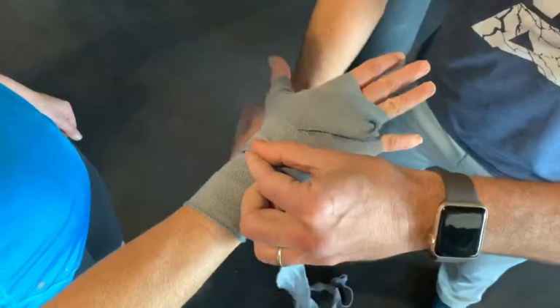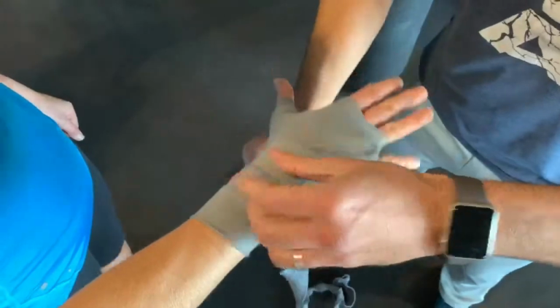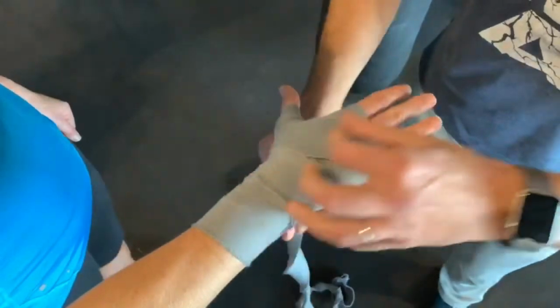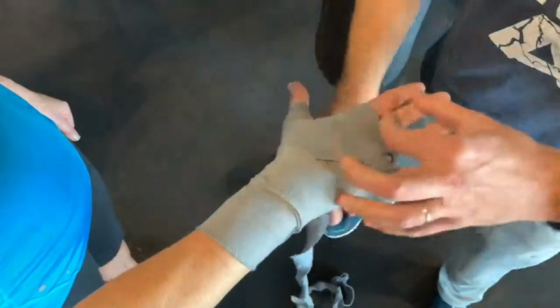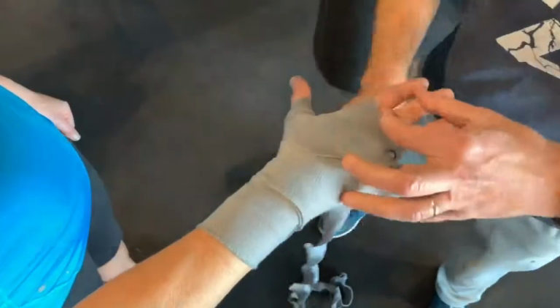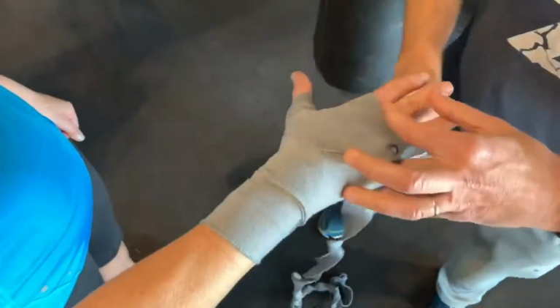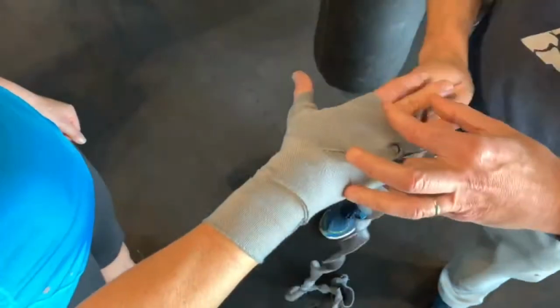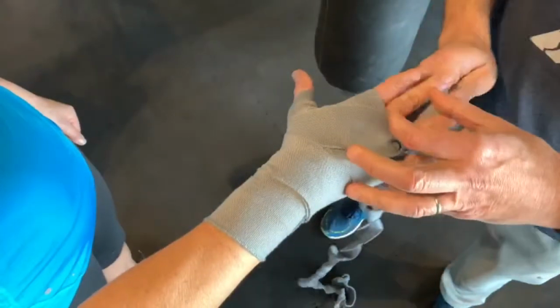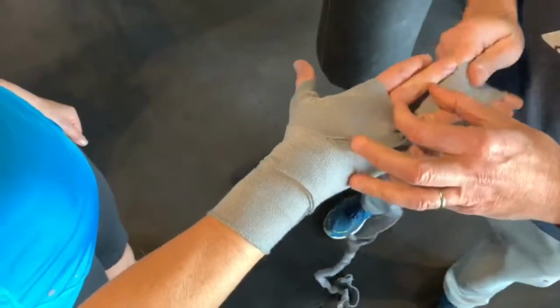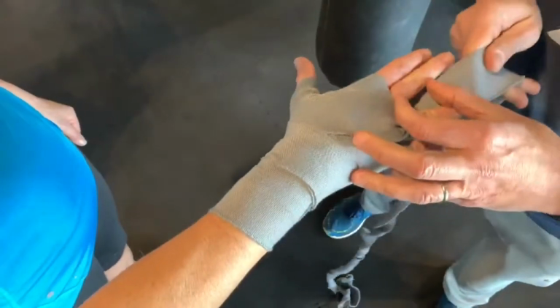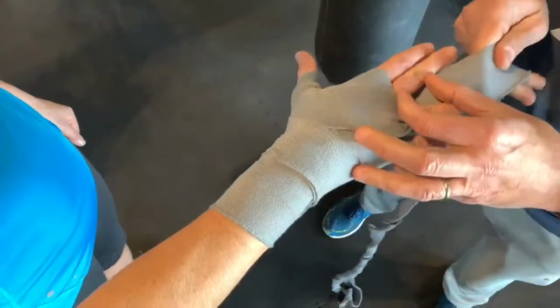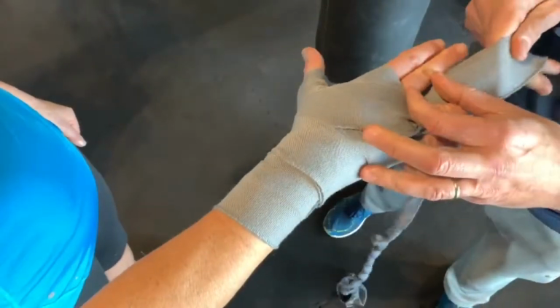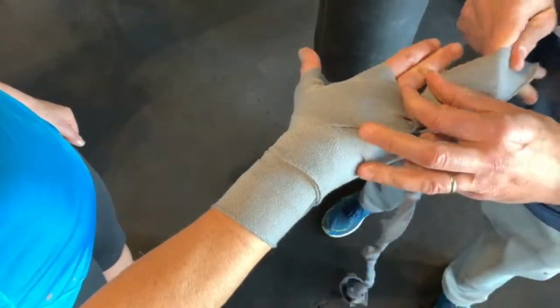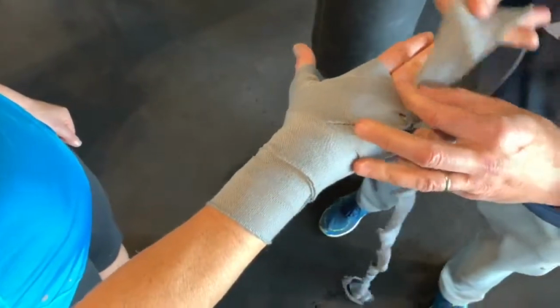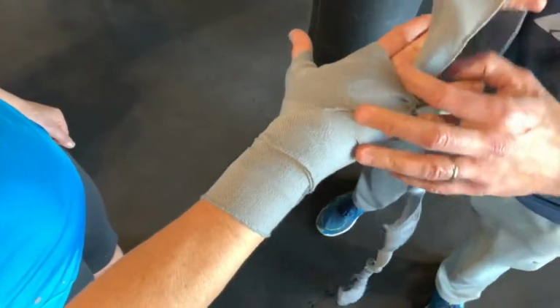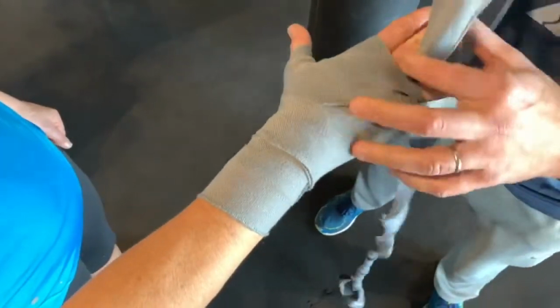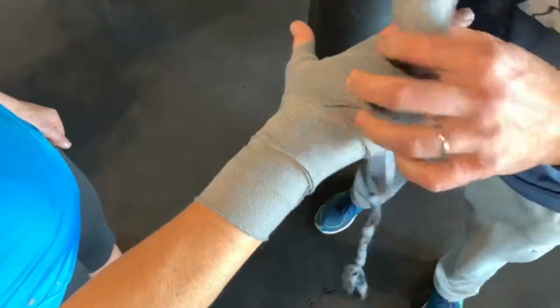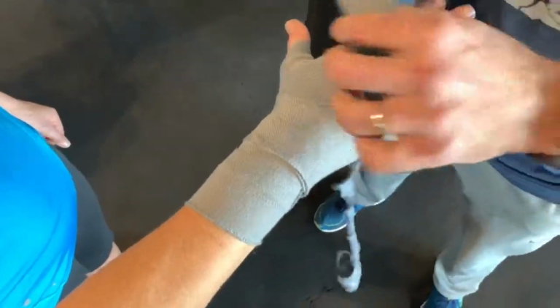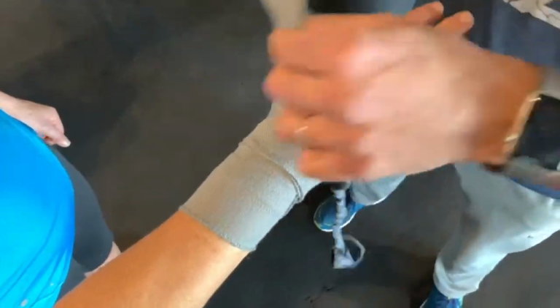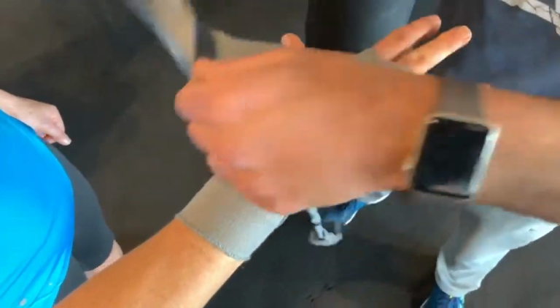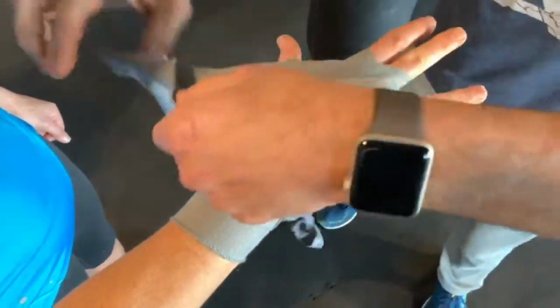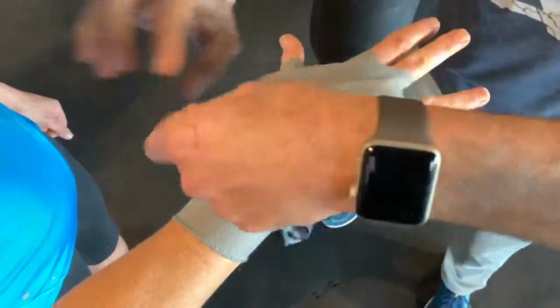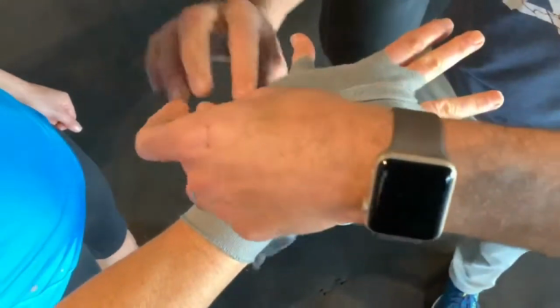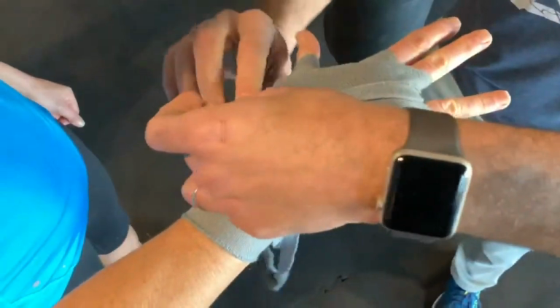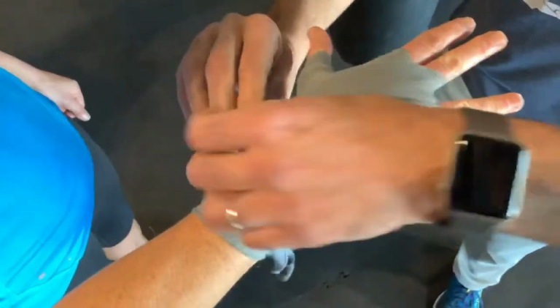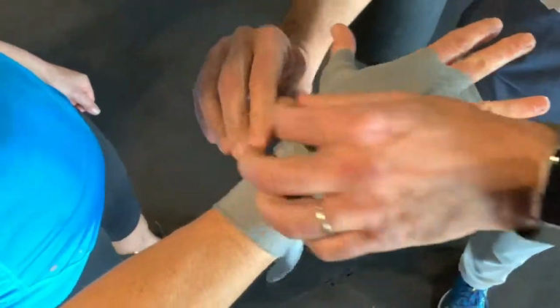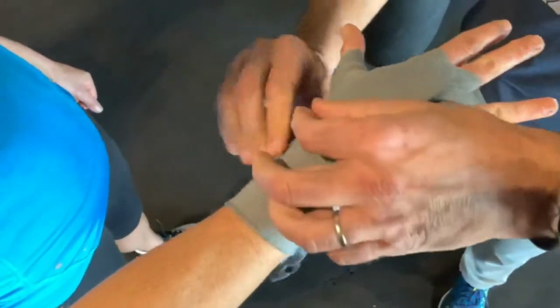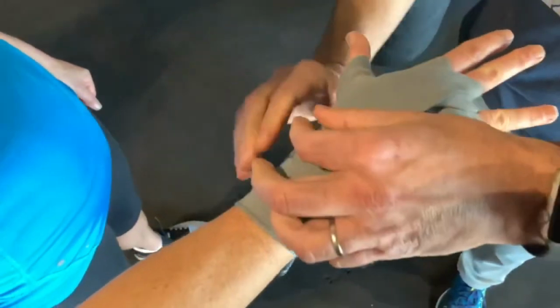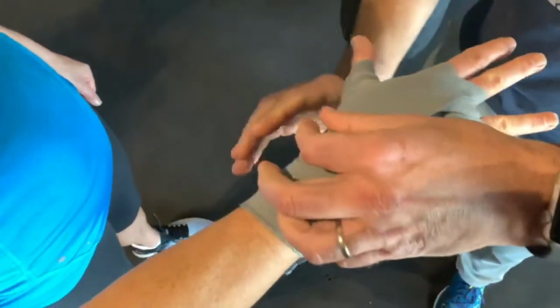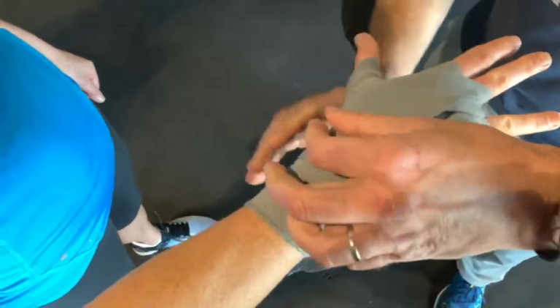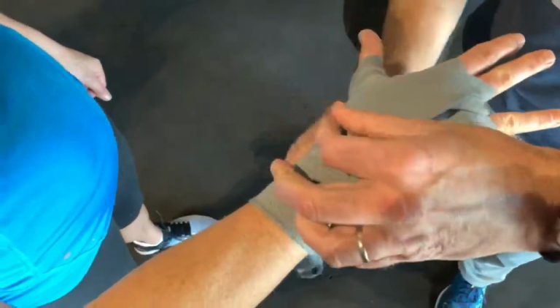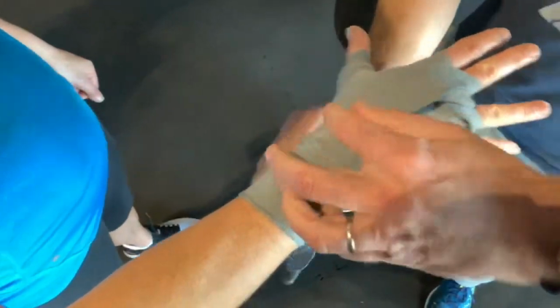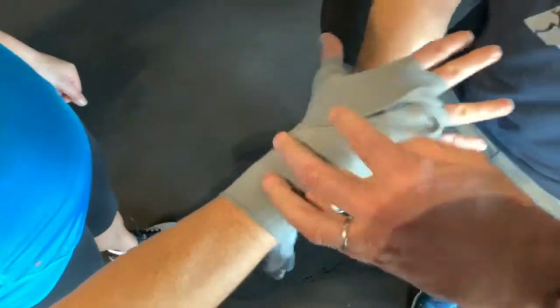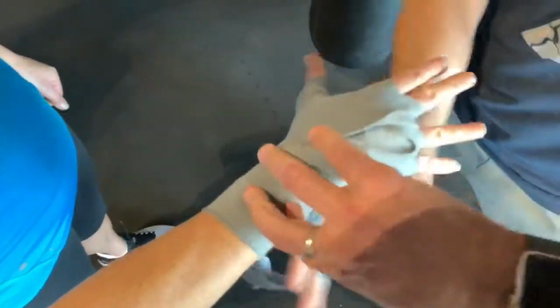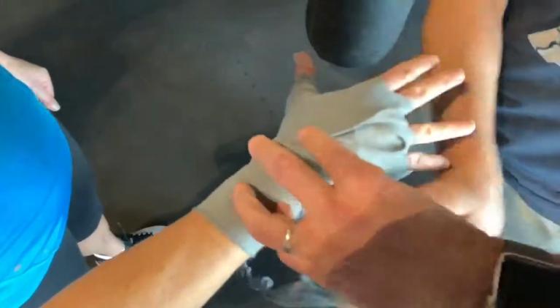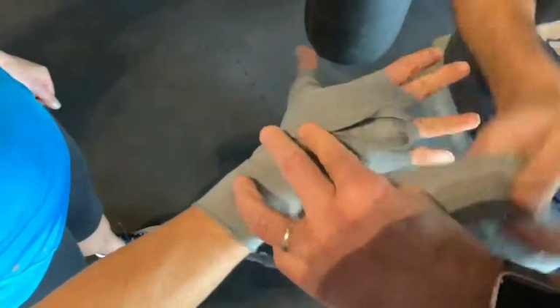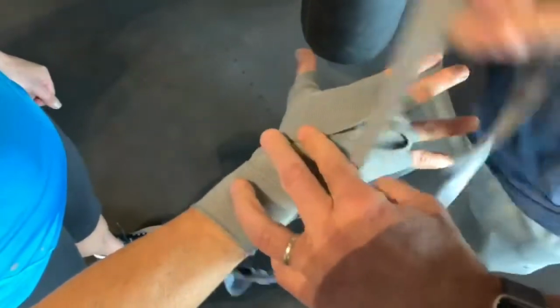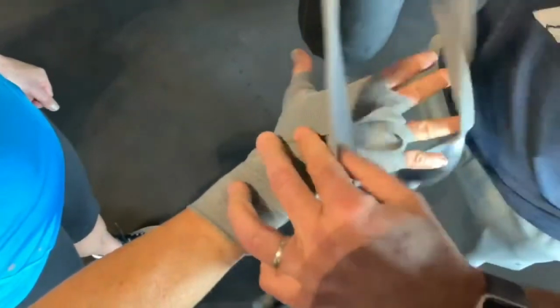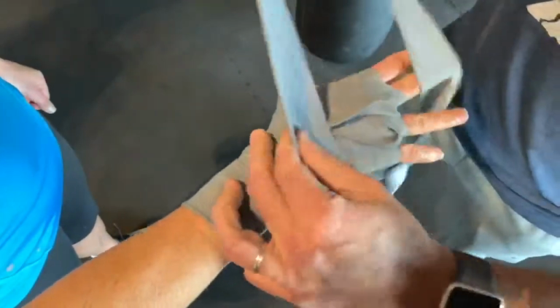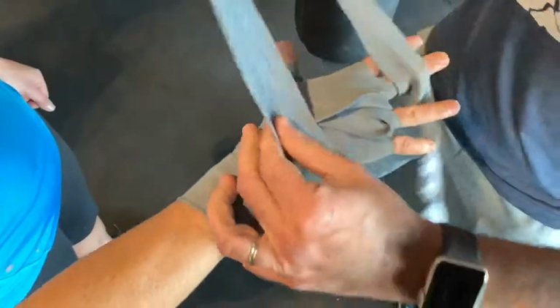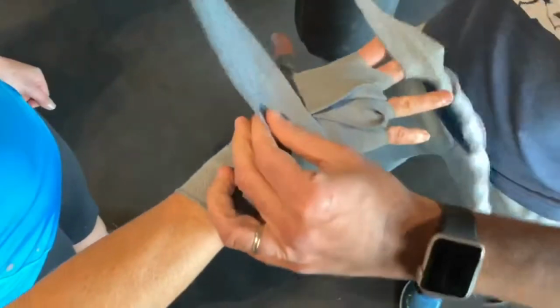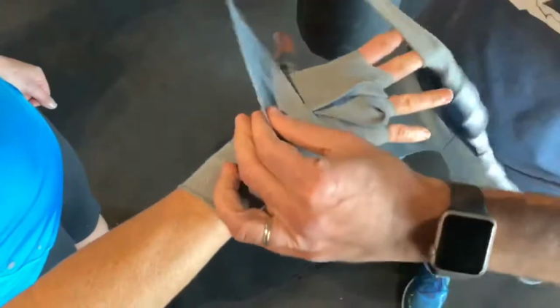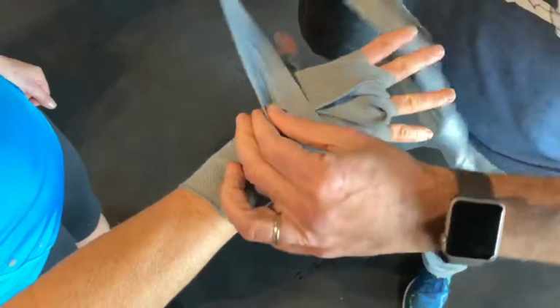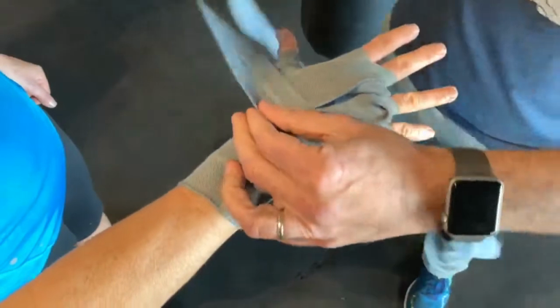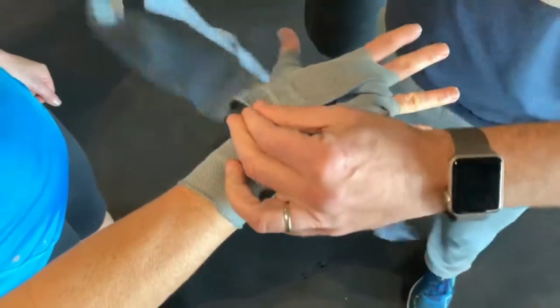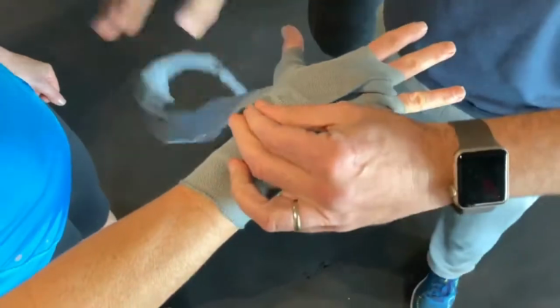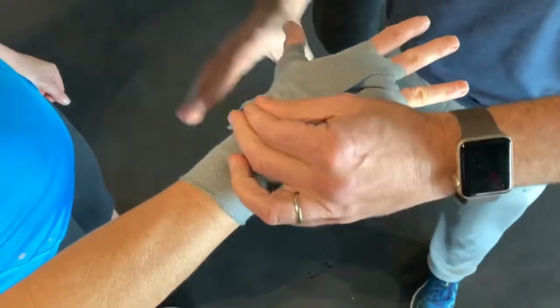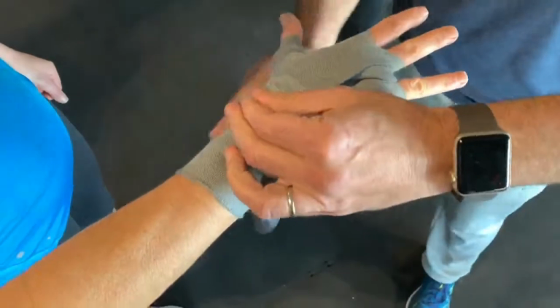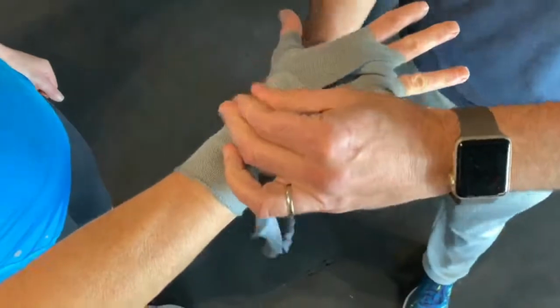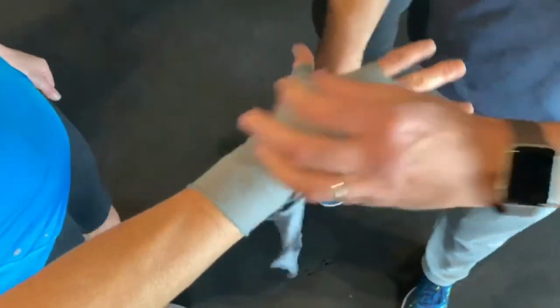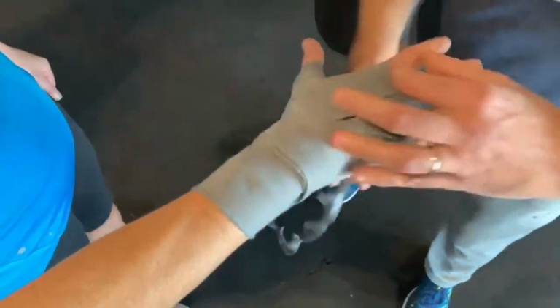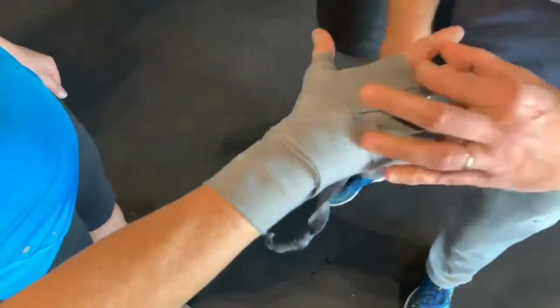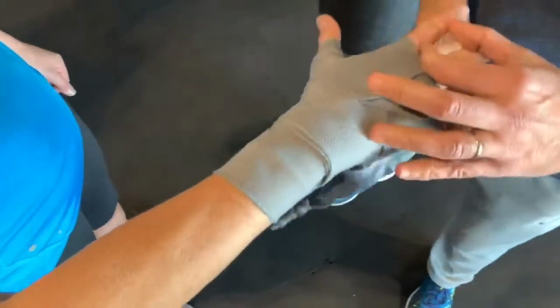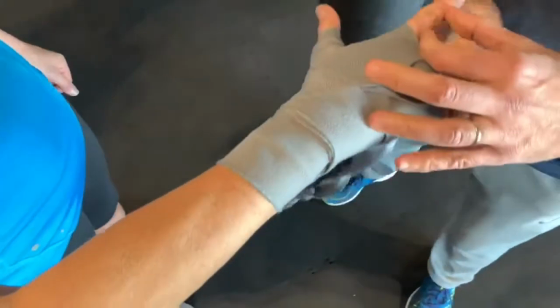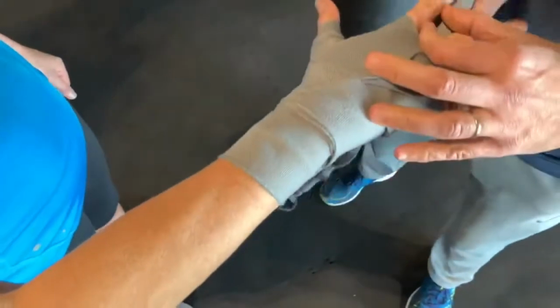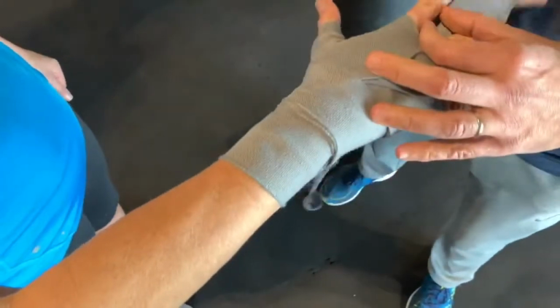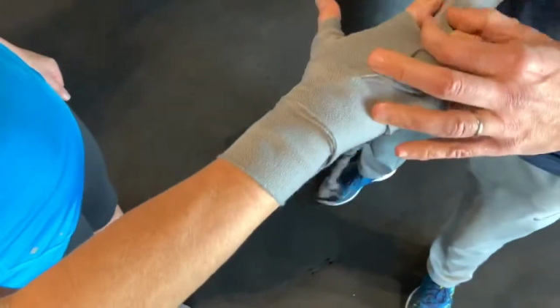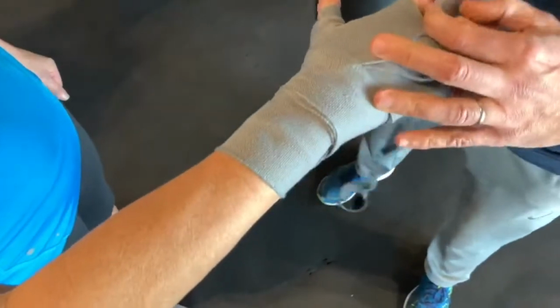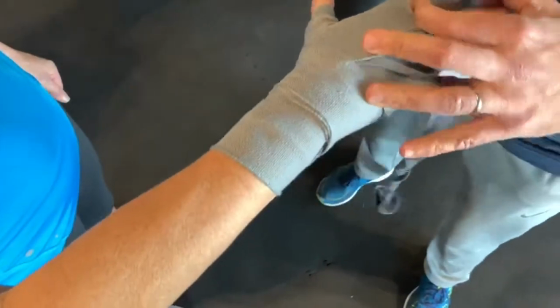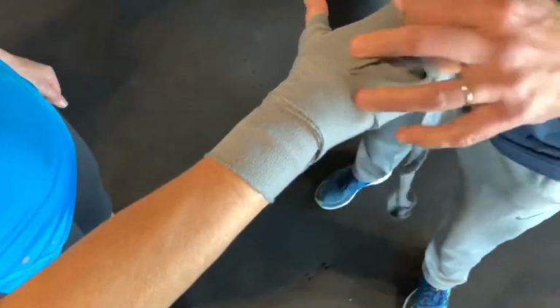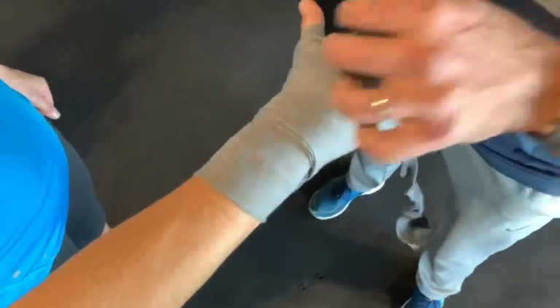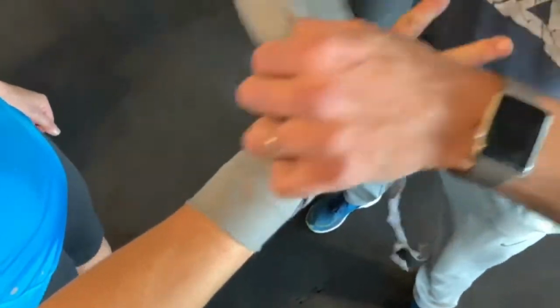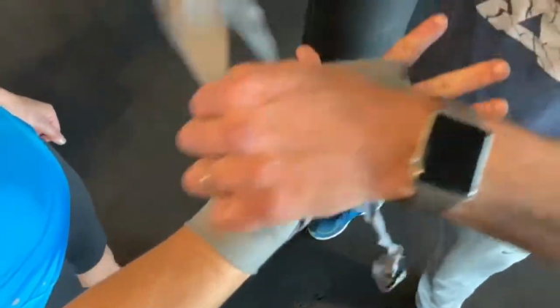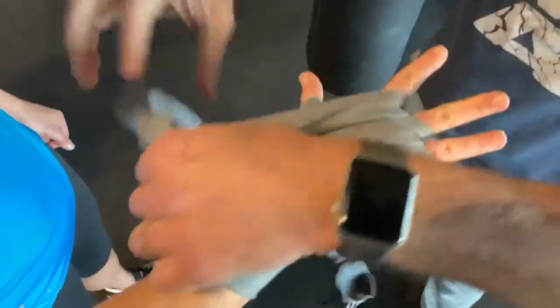One more time, between the middle finger and over the wrist. And again, over the wrist.